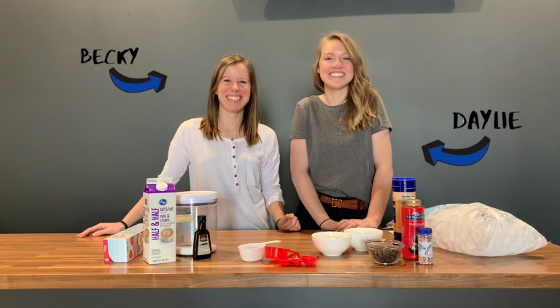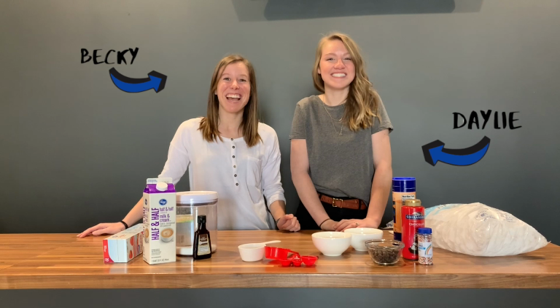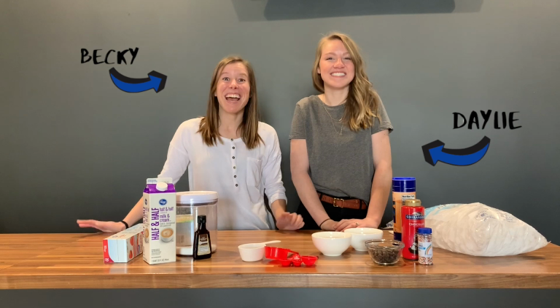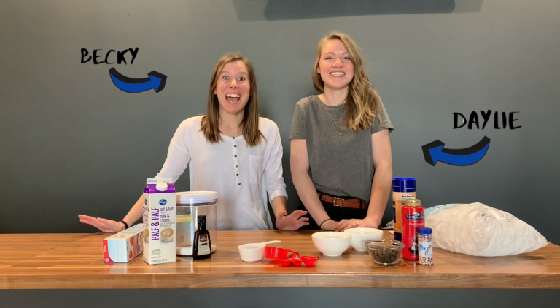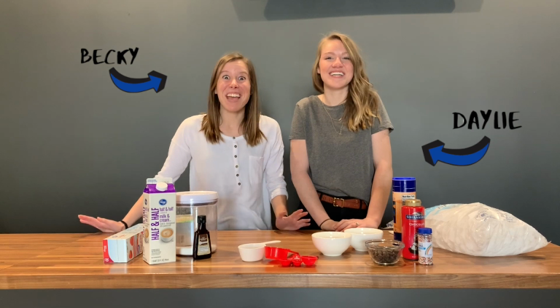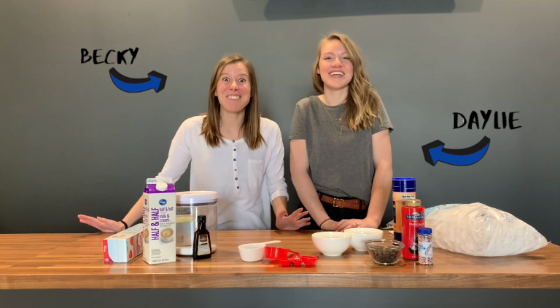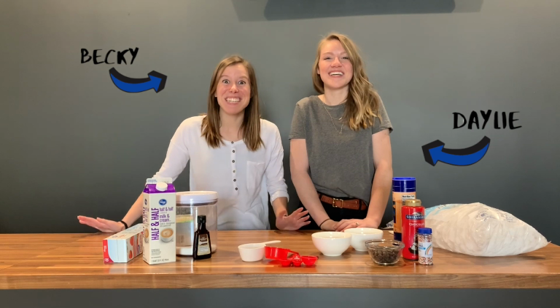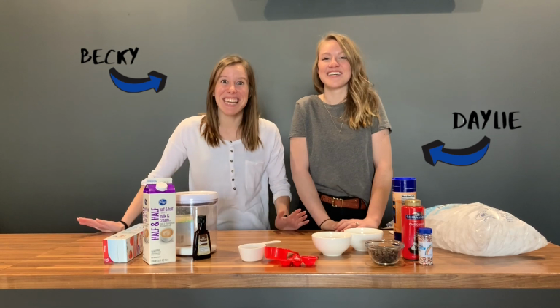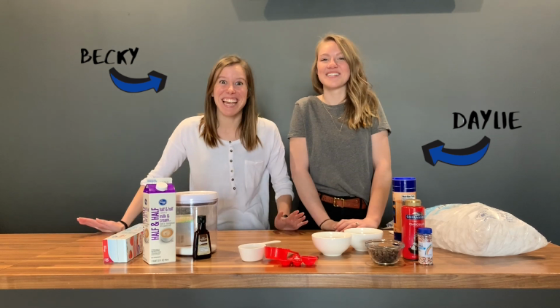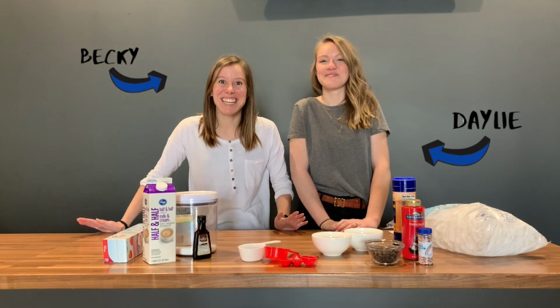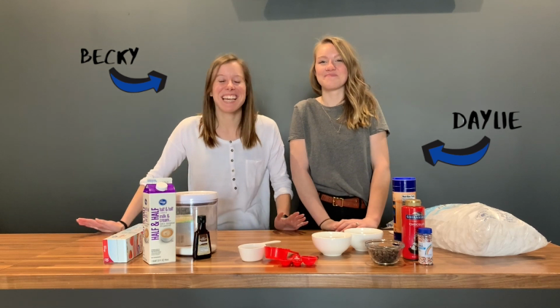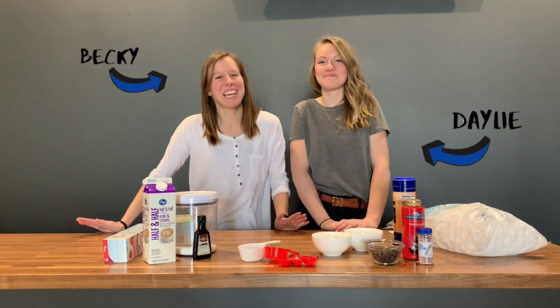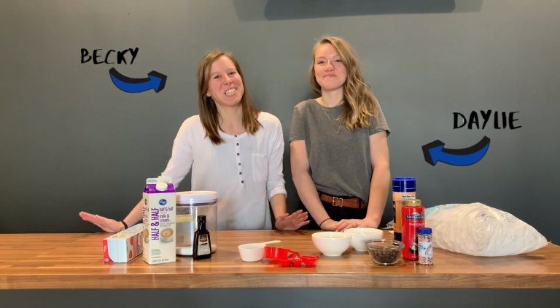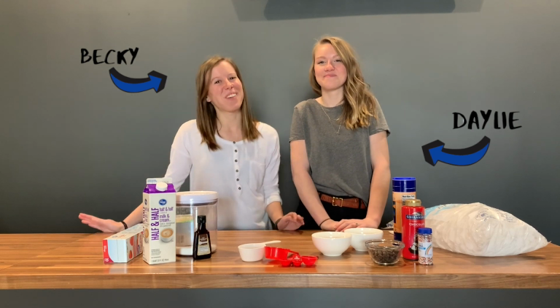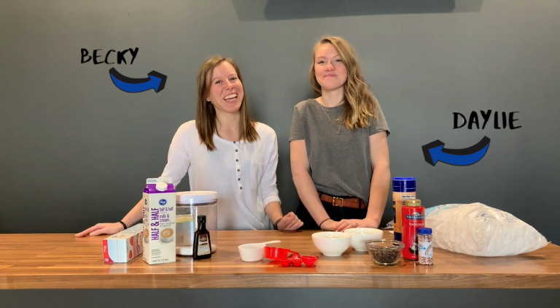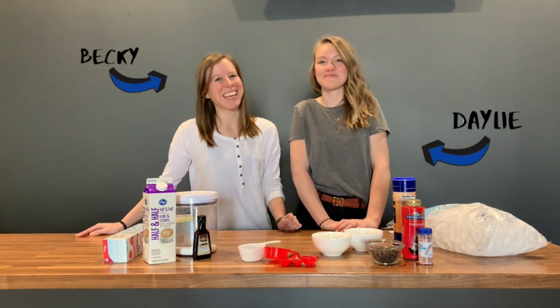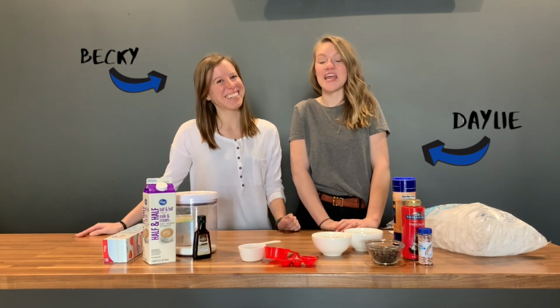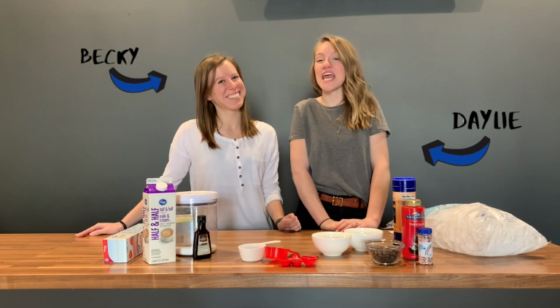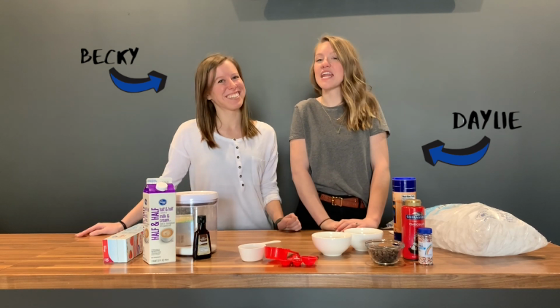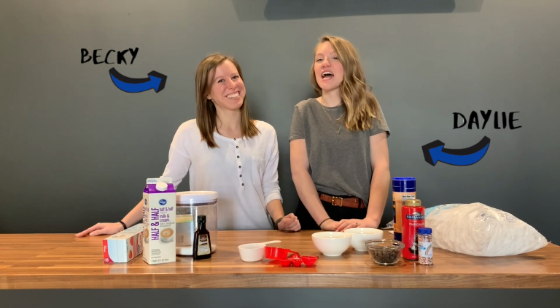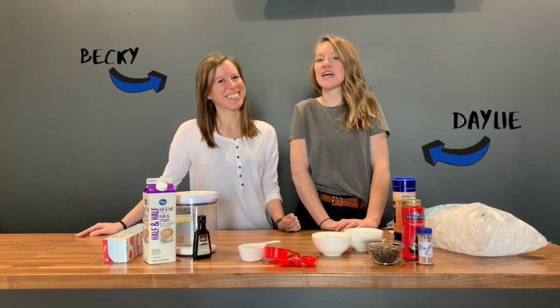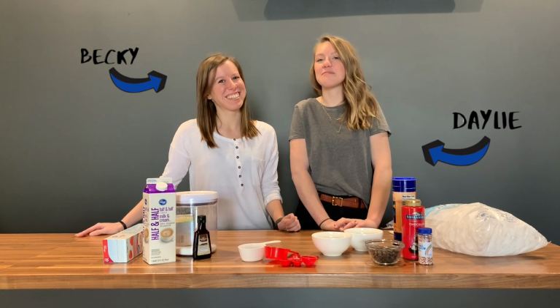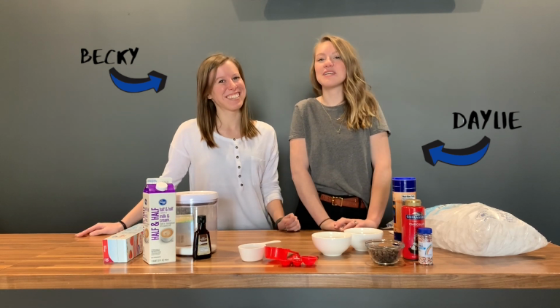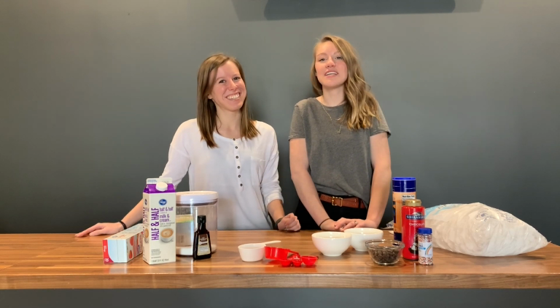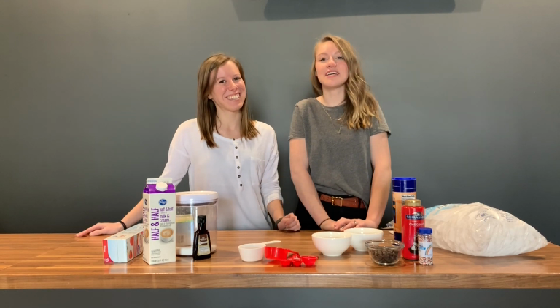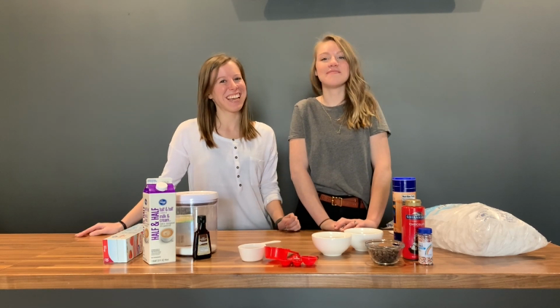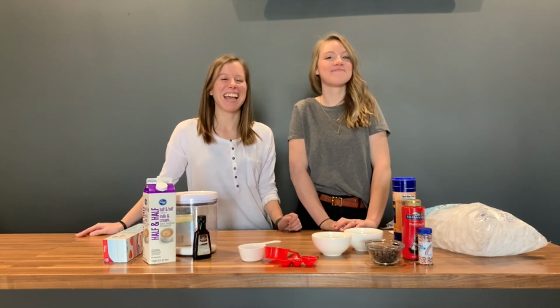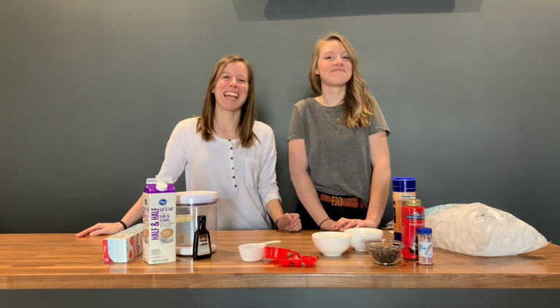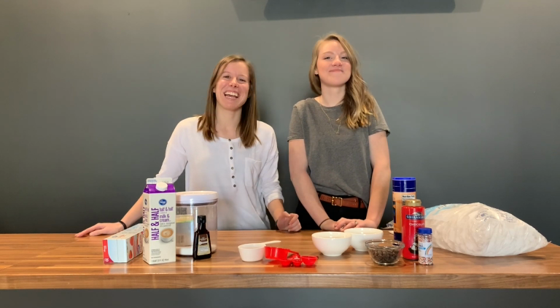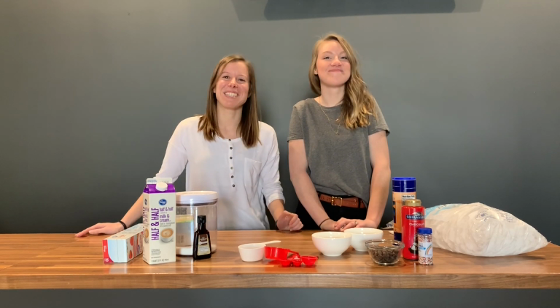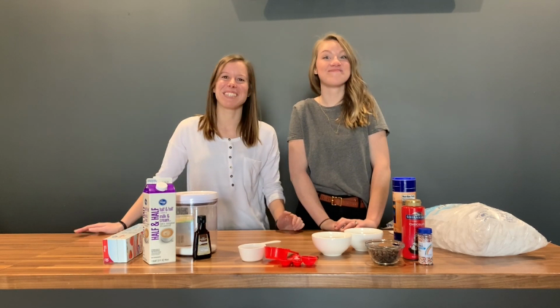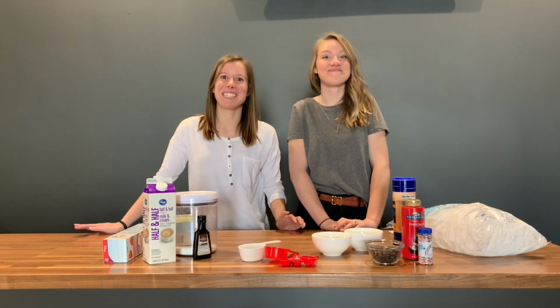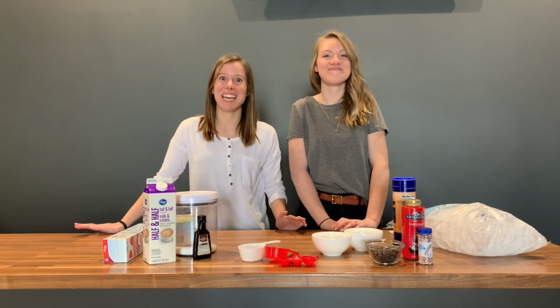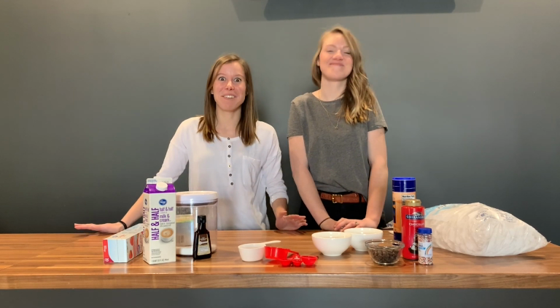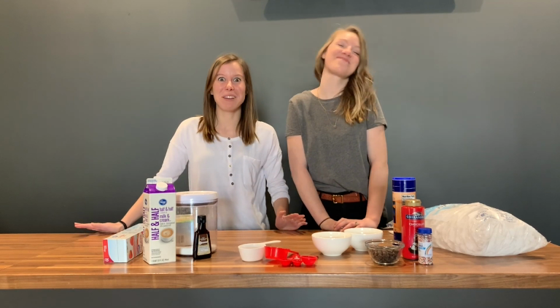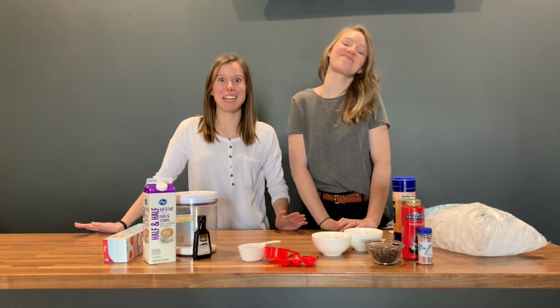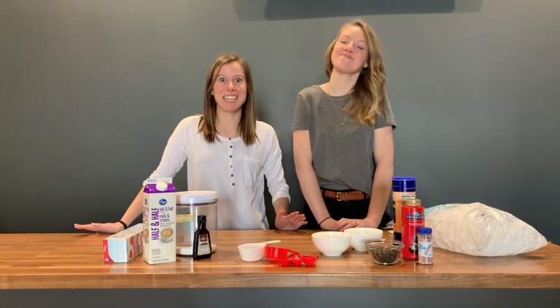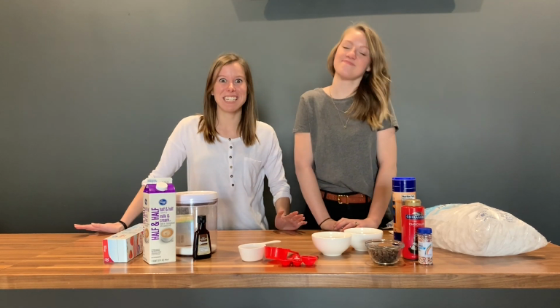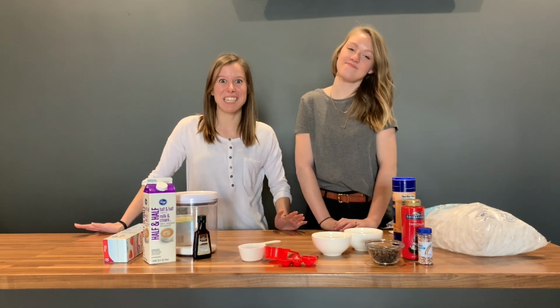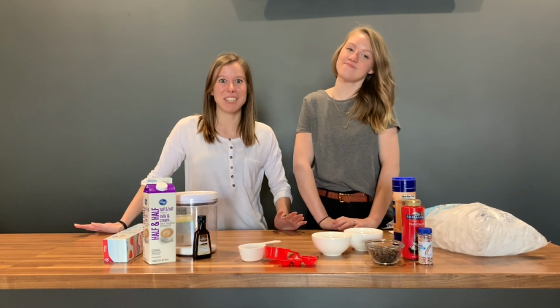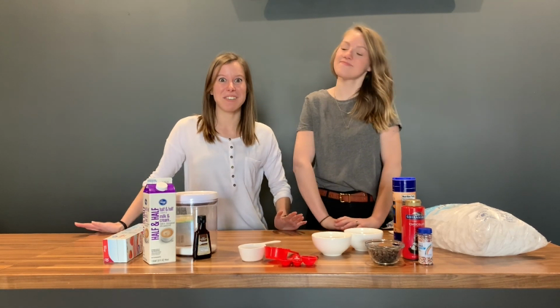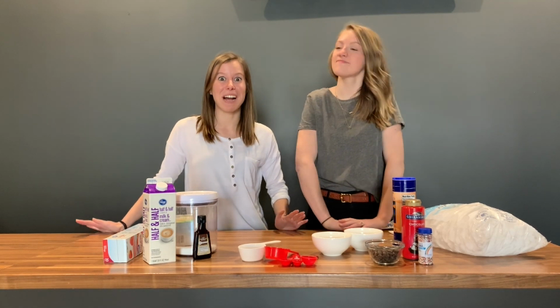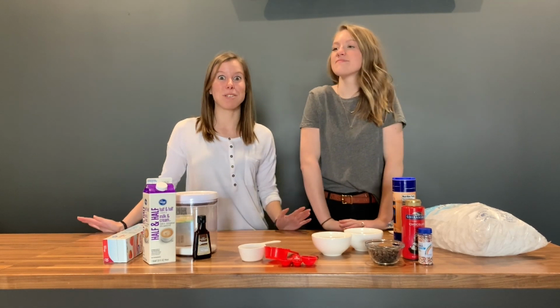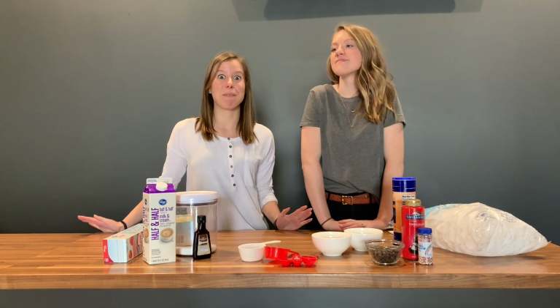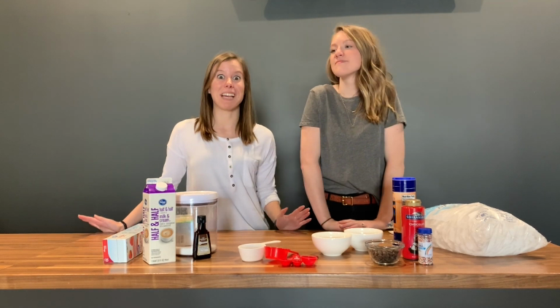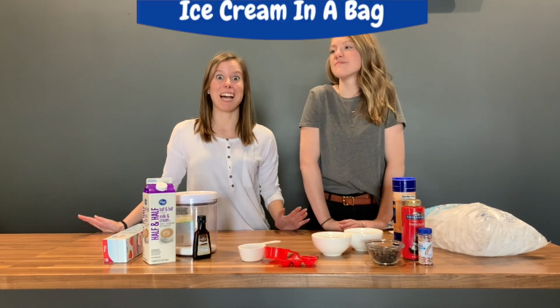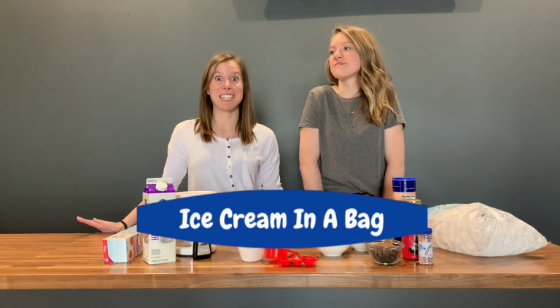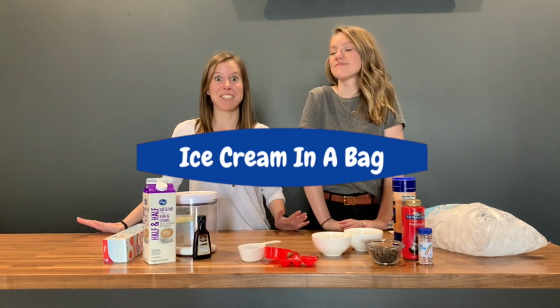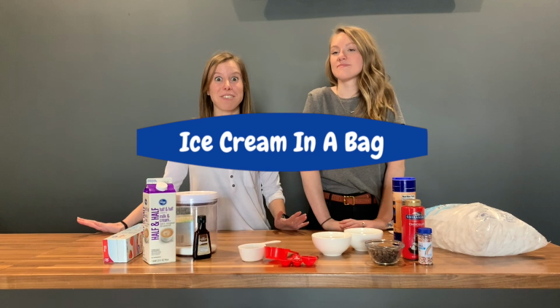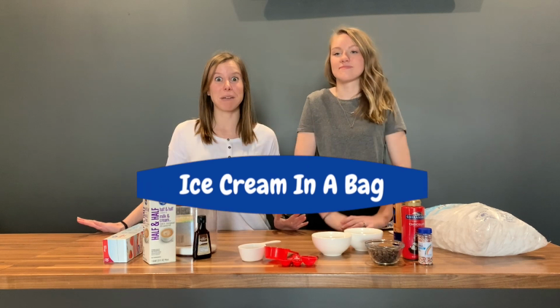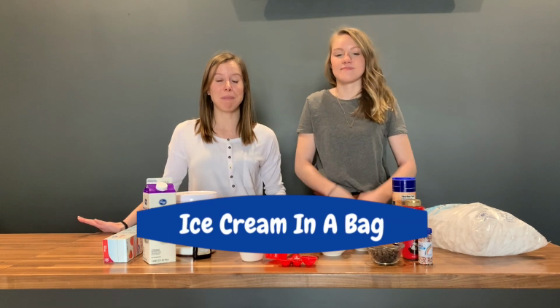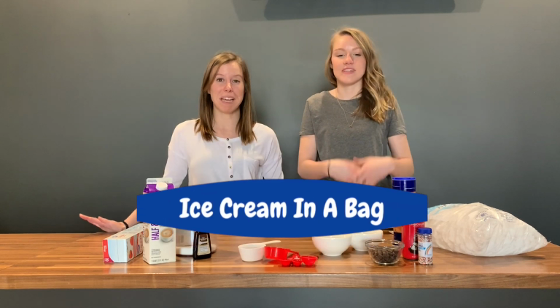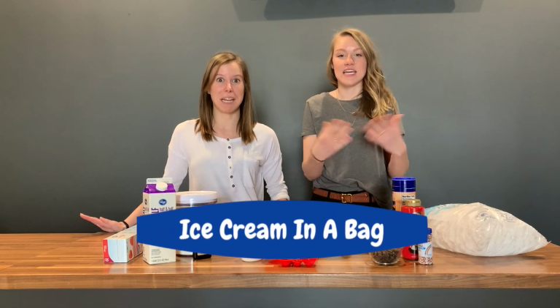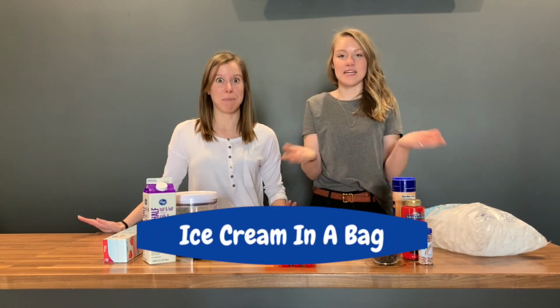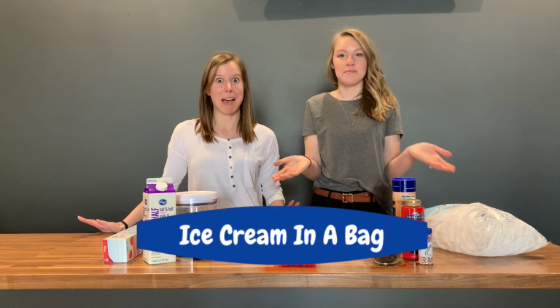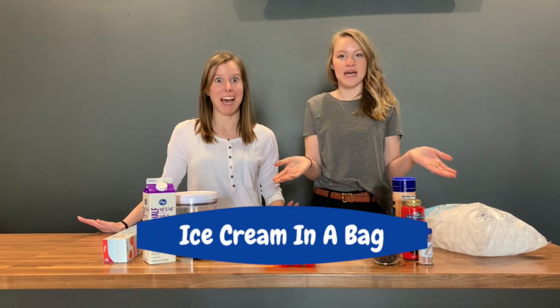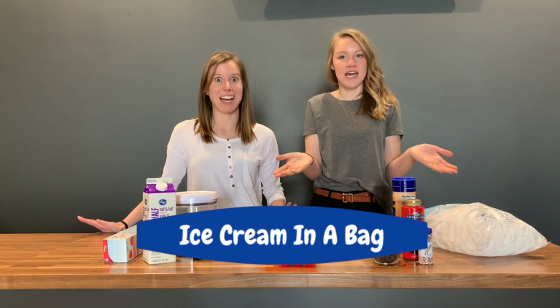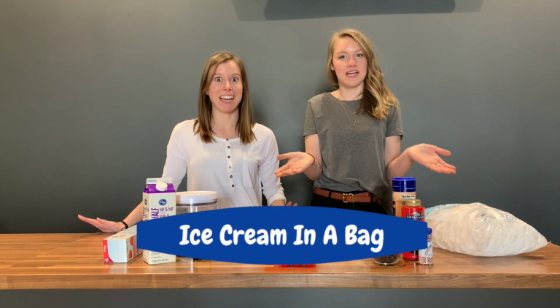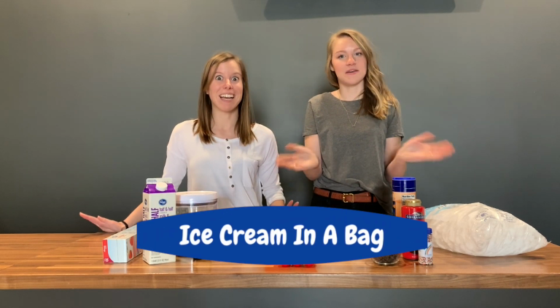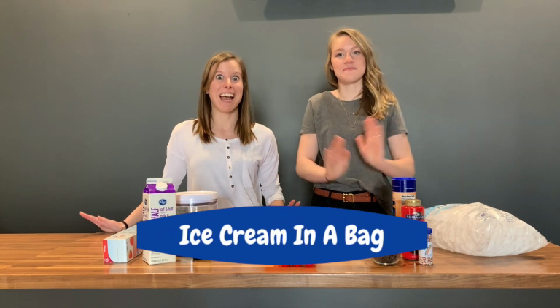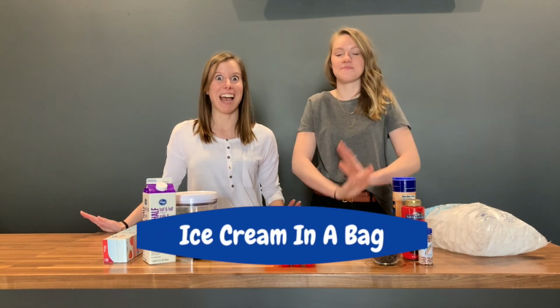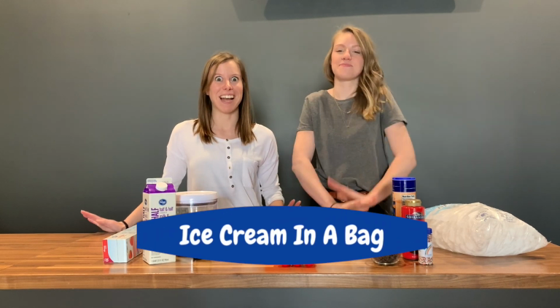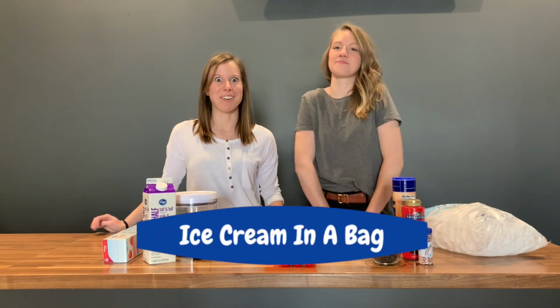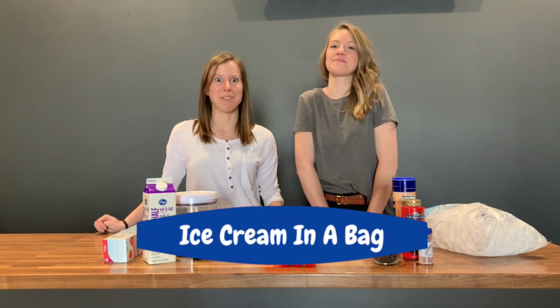Hey Mission Kids! It's Becky and I'm Daly, and today we are gonna teach you how to make ice cream in a bag at home.